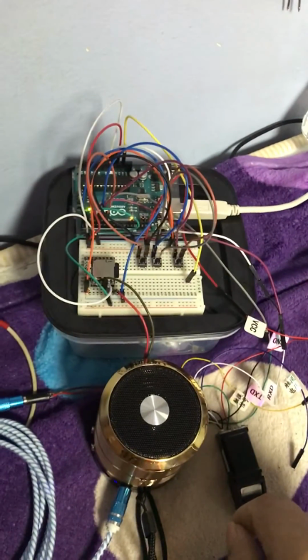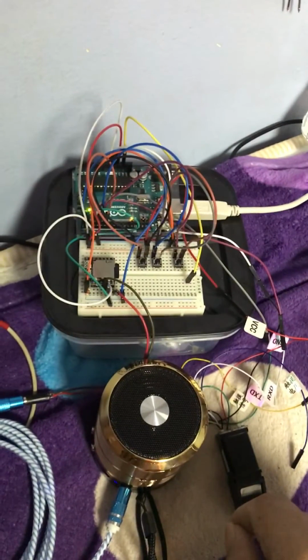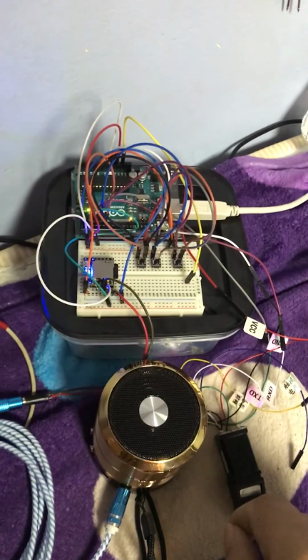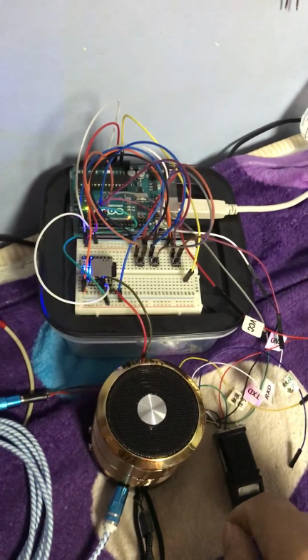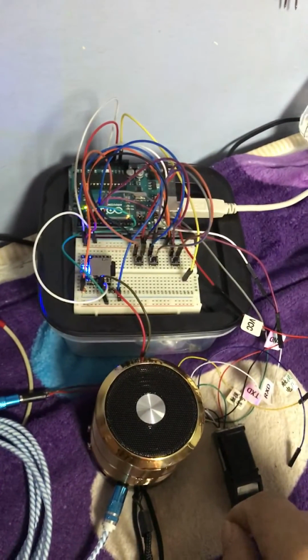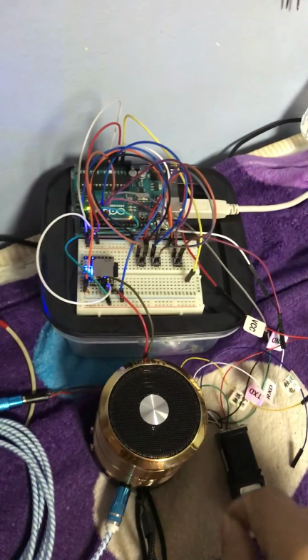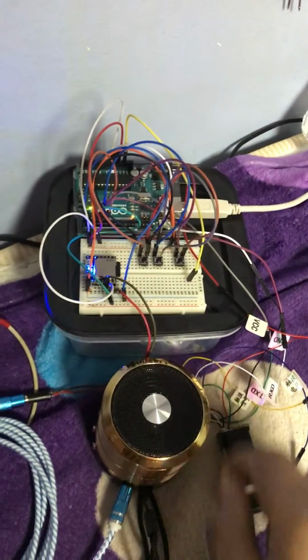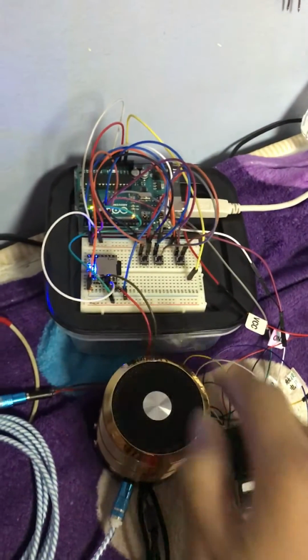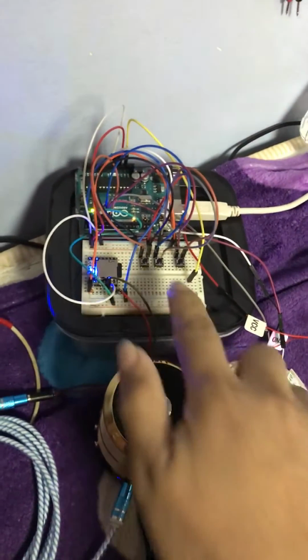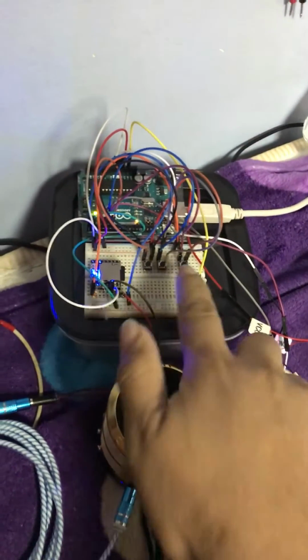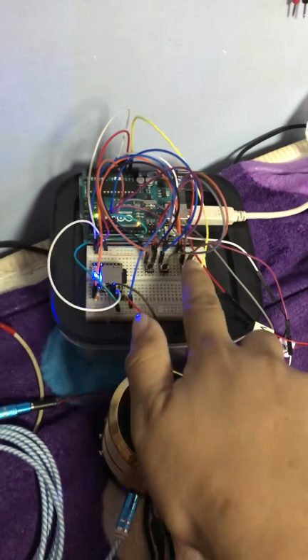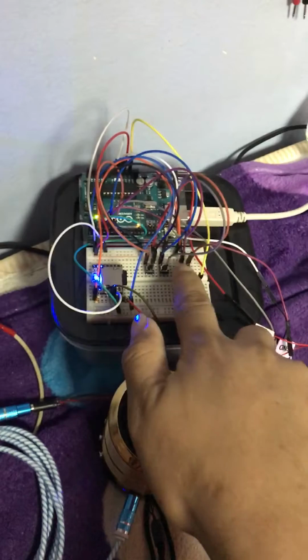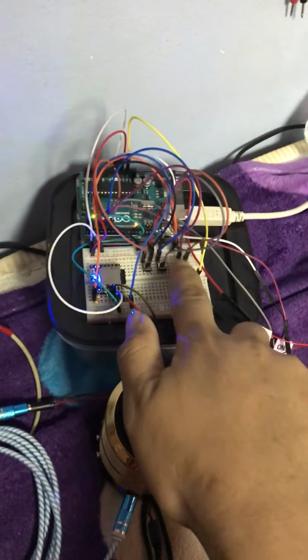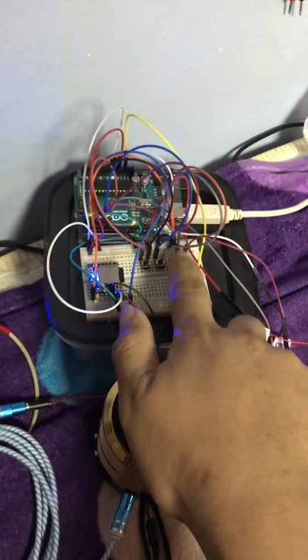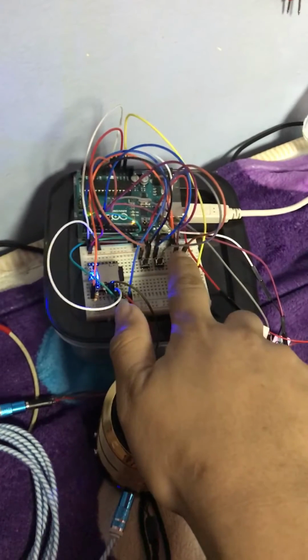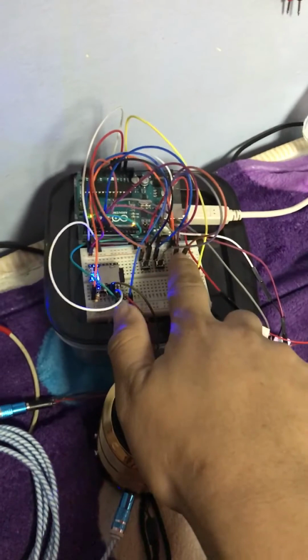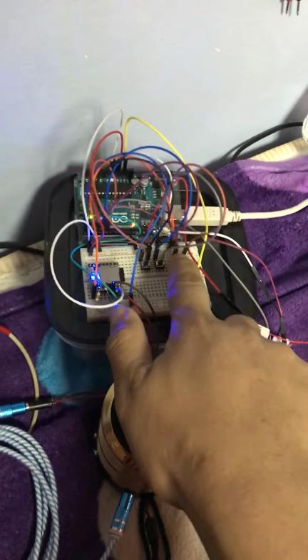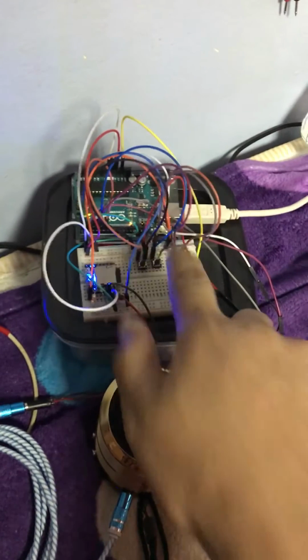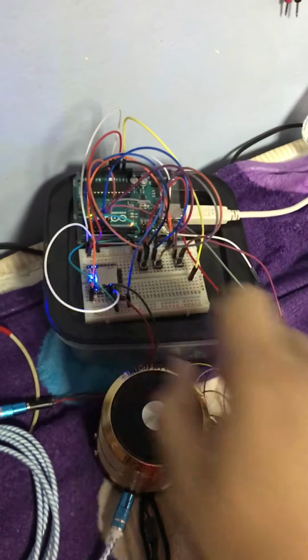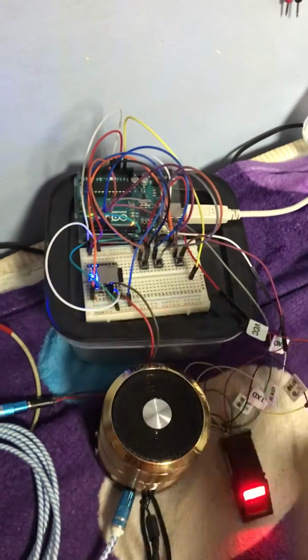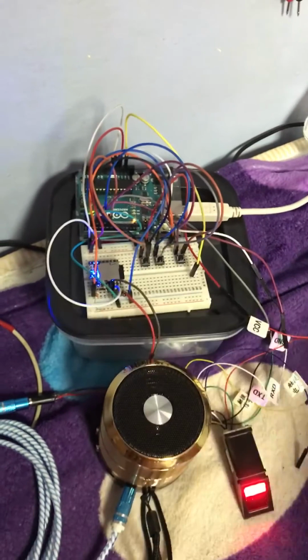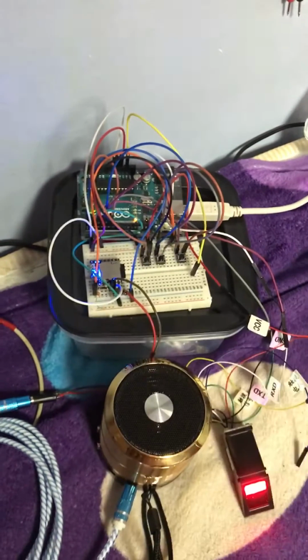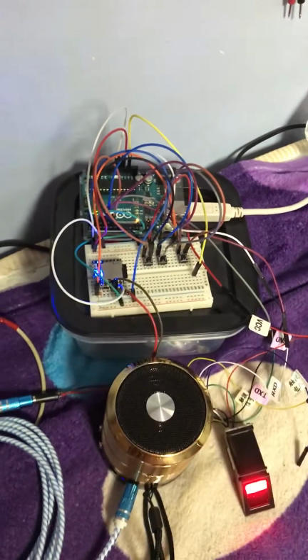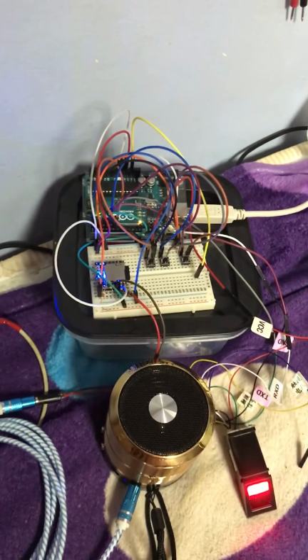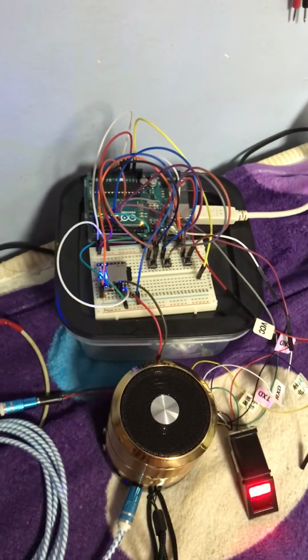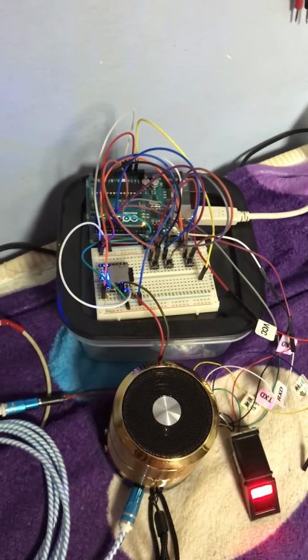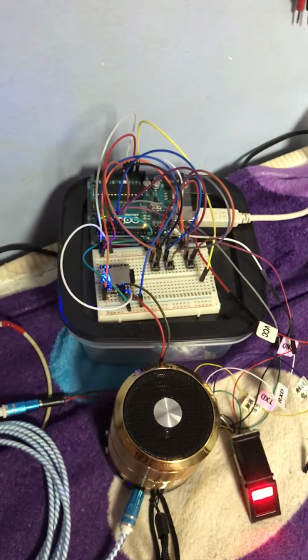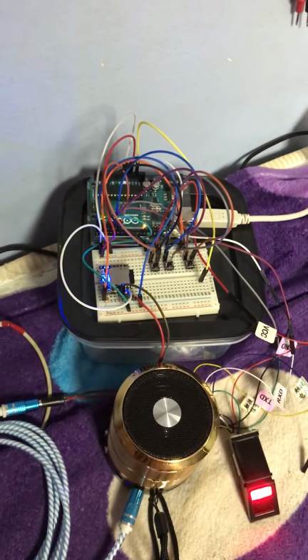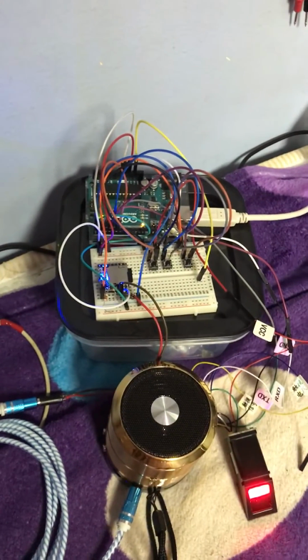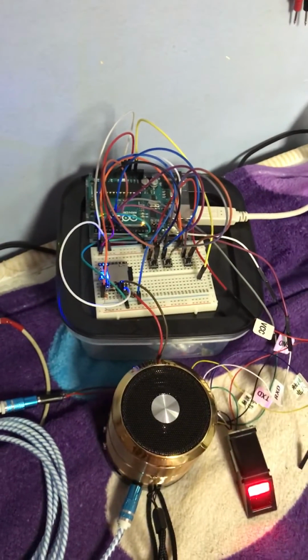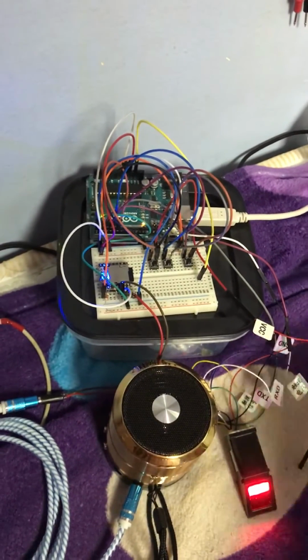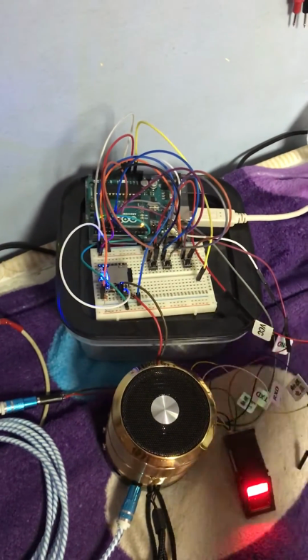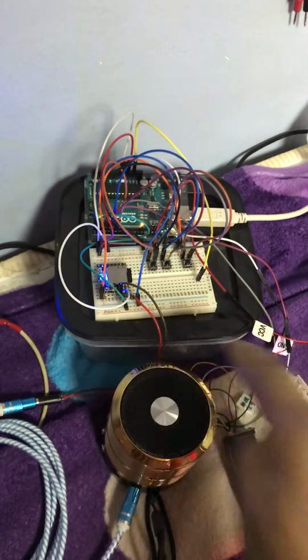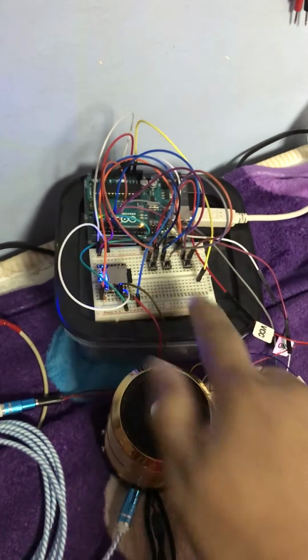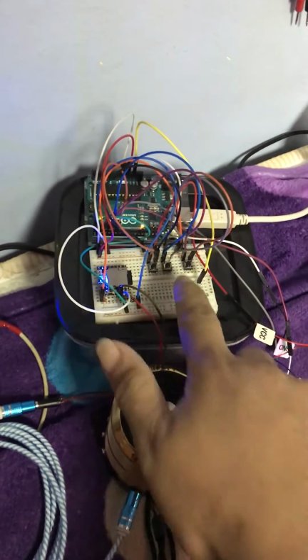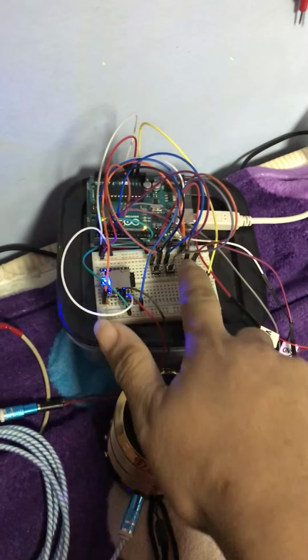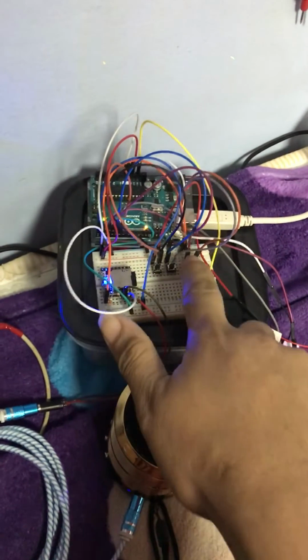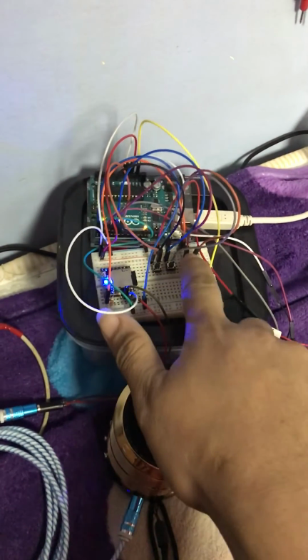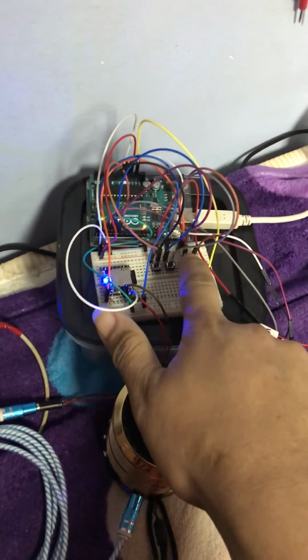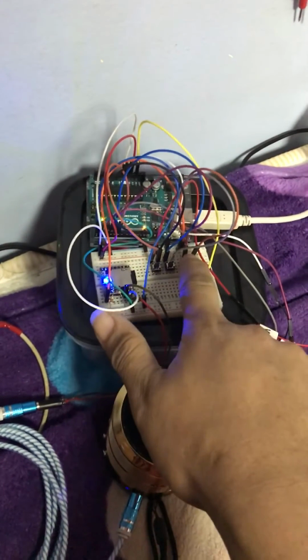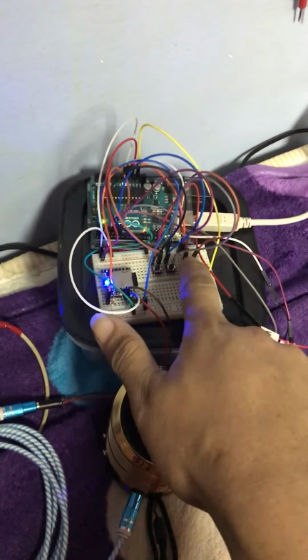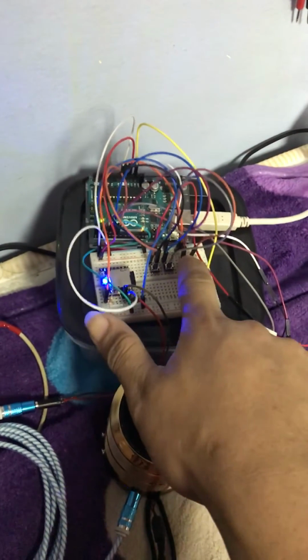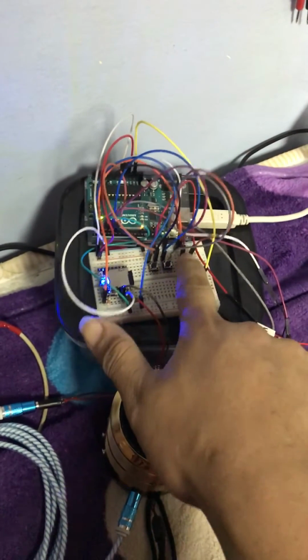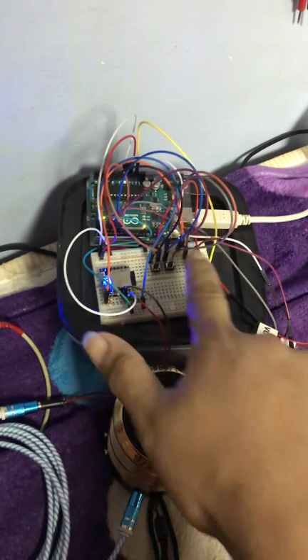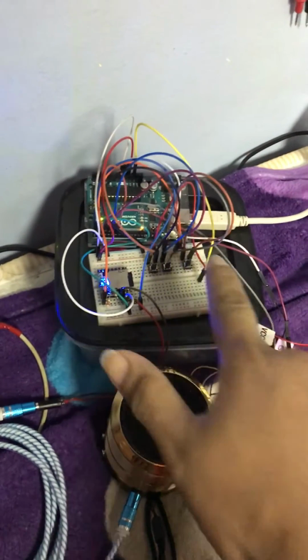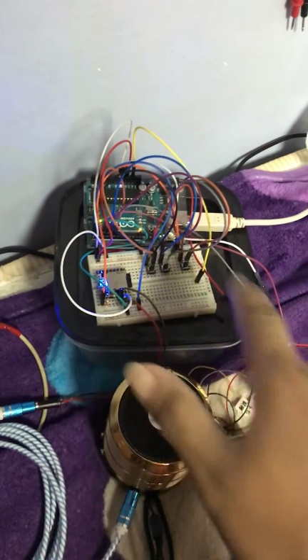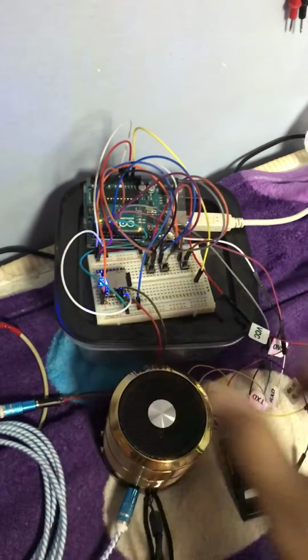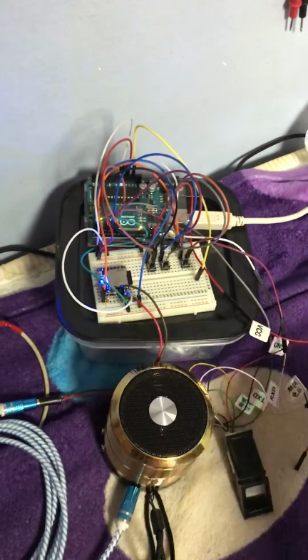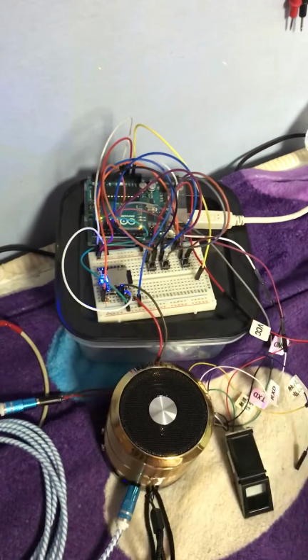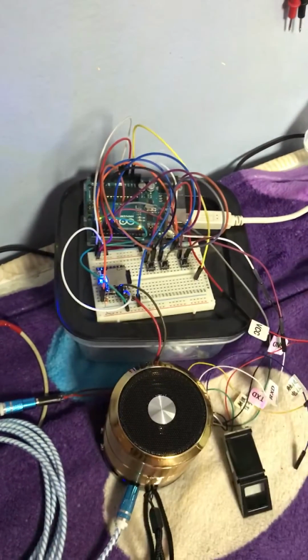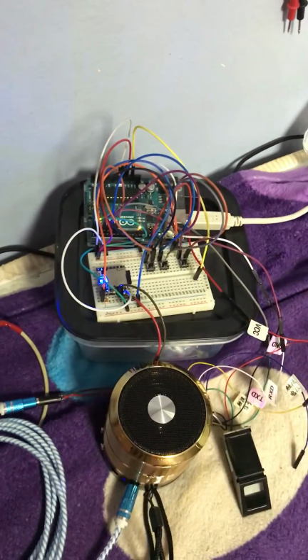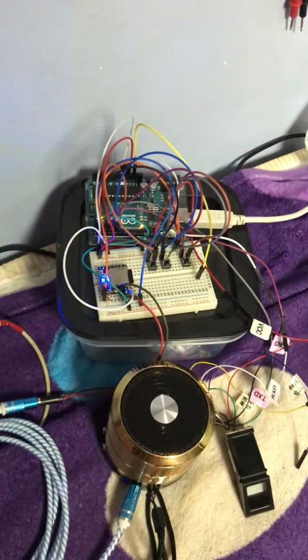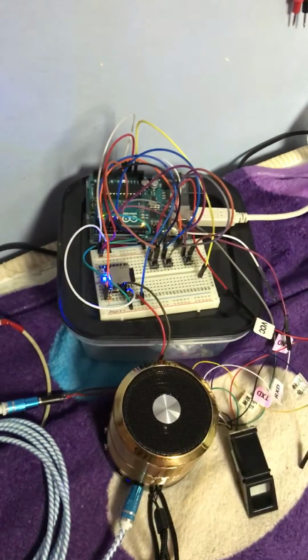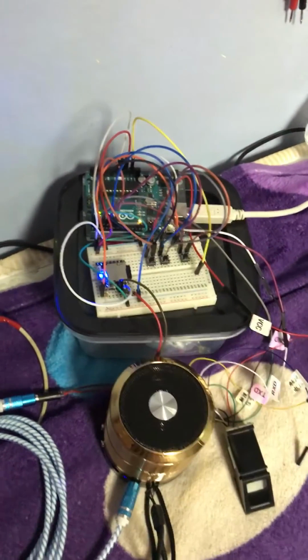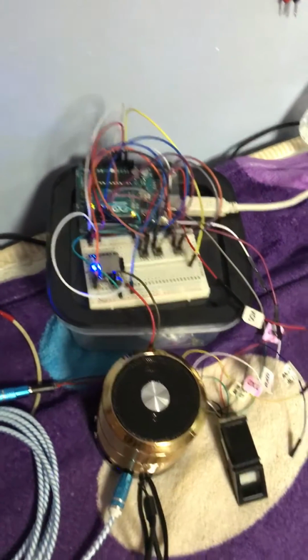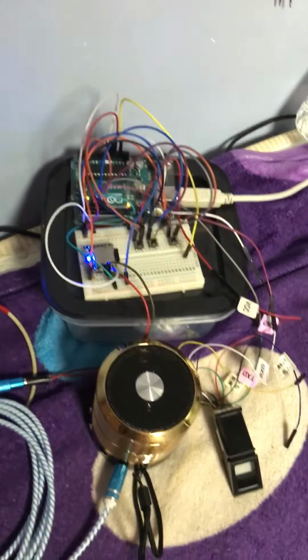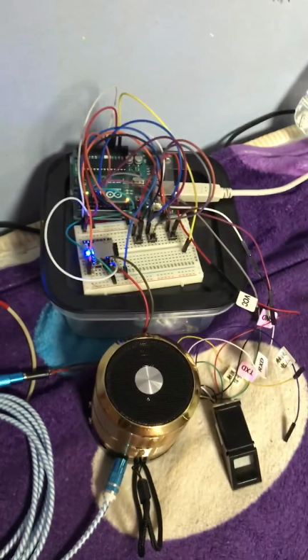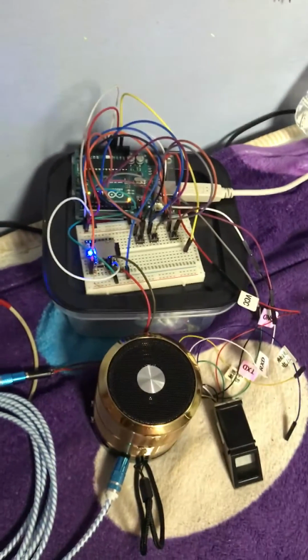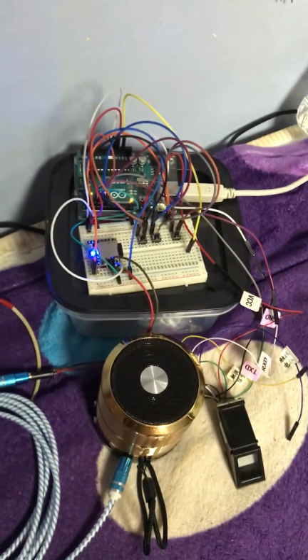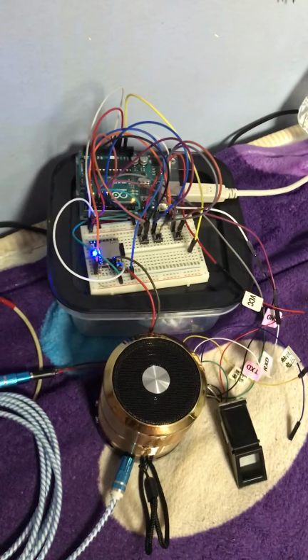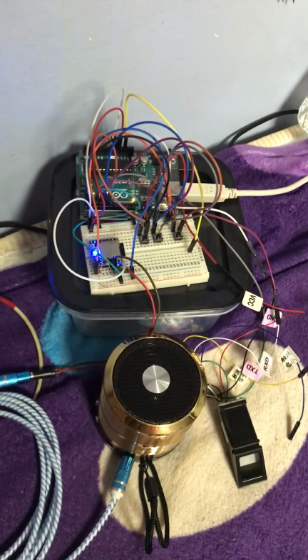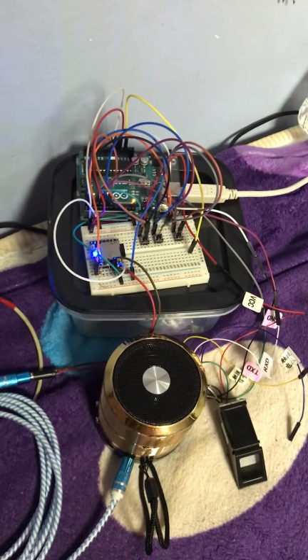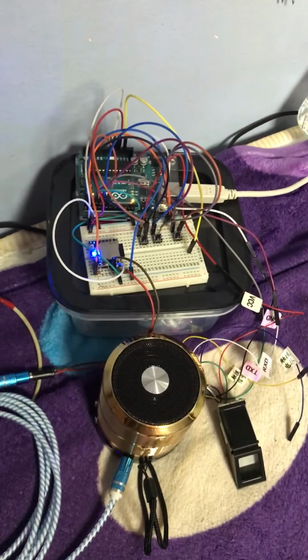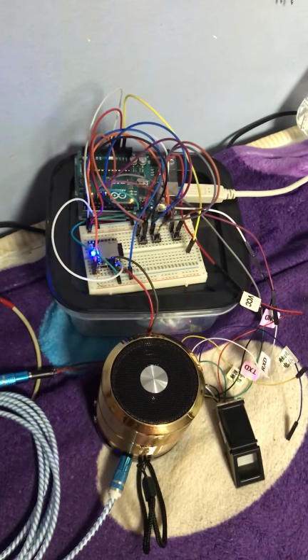Welcome back sir. System ready for accepting fingerprint. Fingerprint successfully deleted.